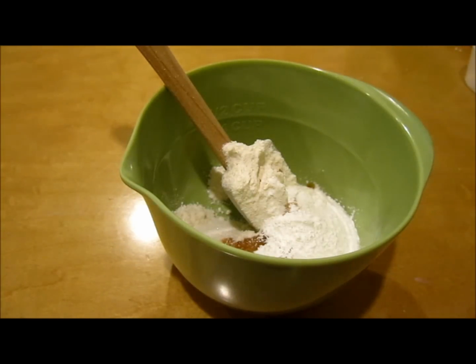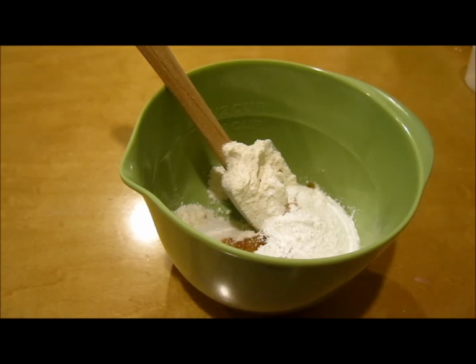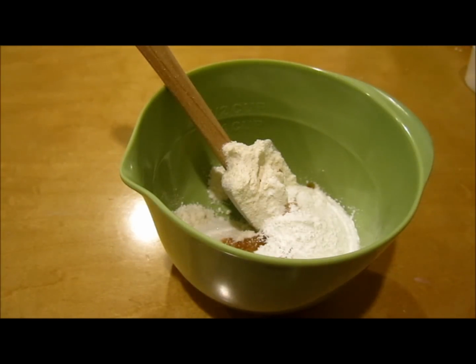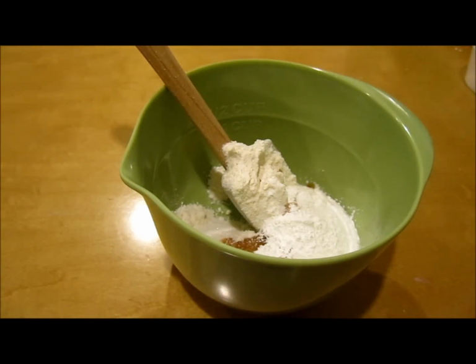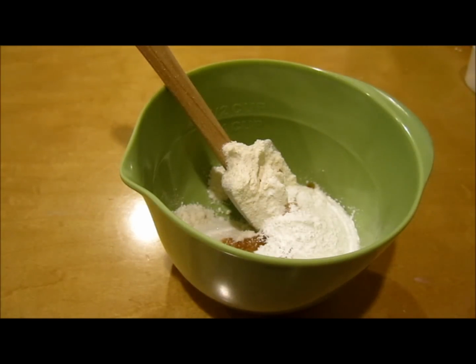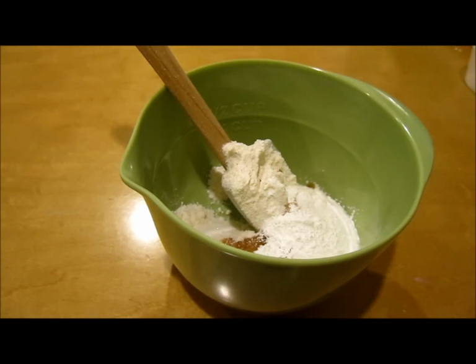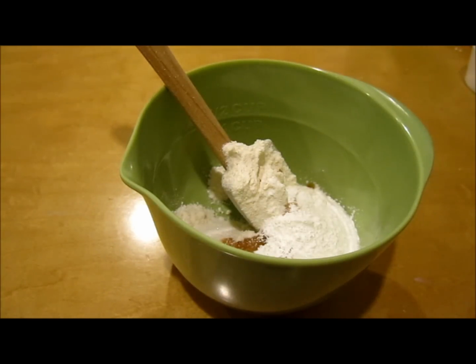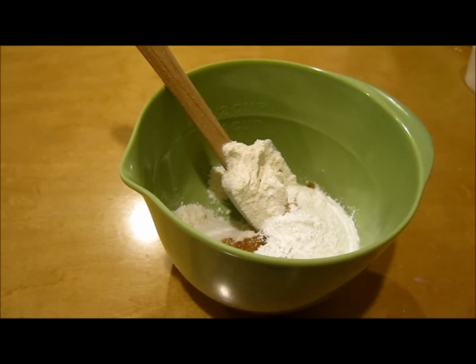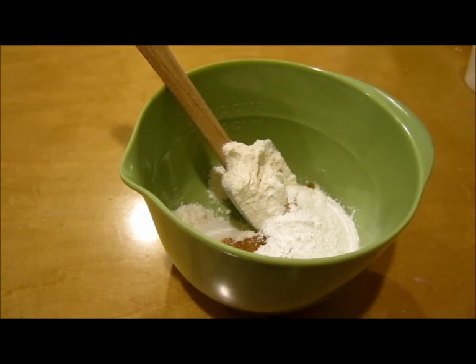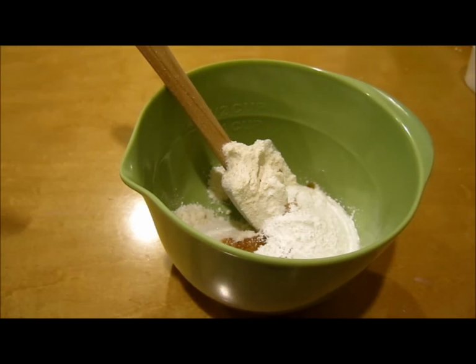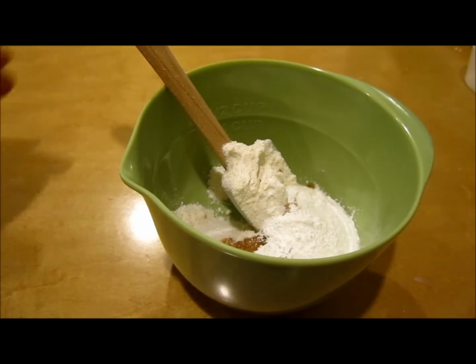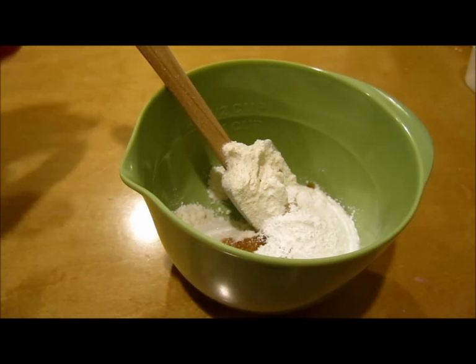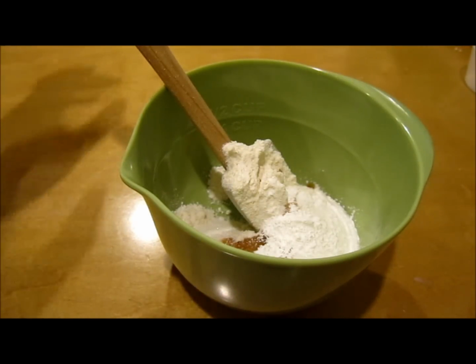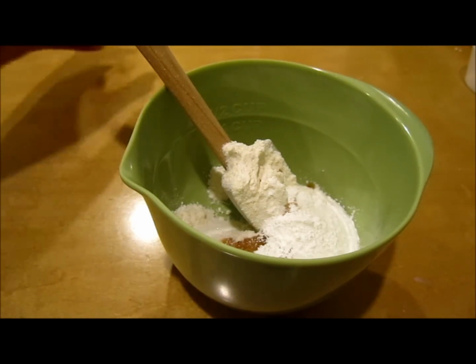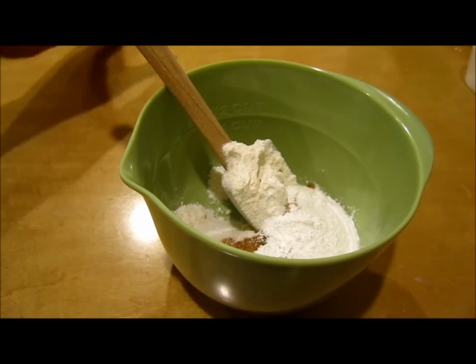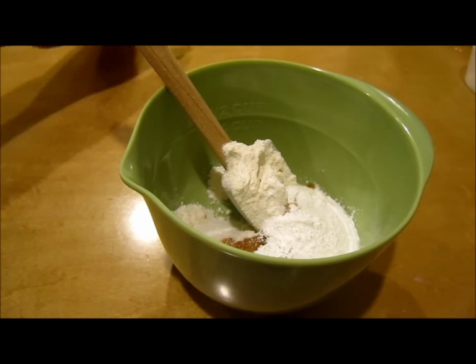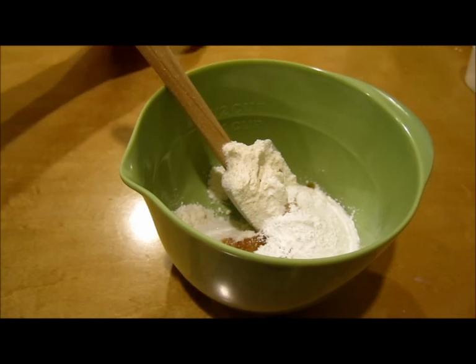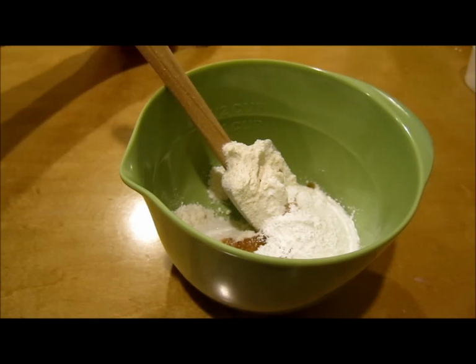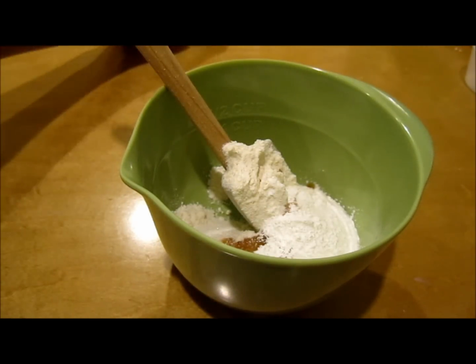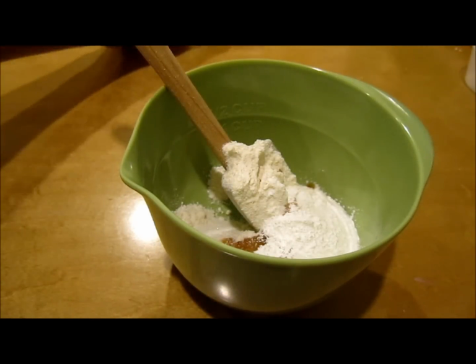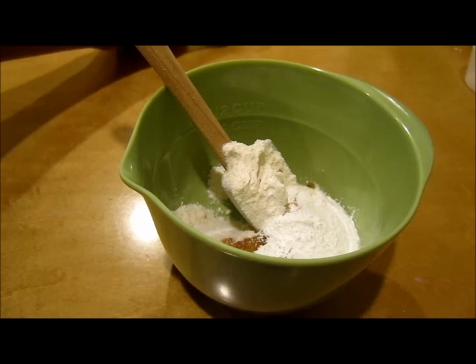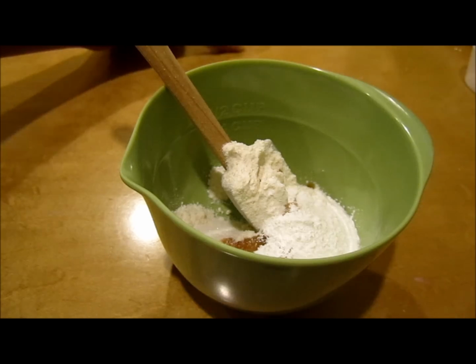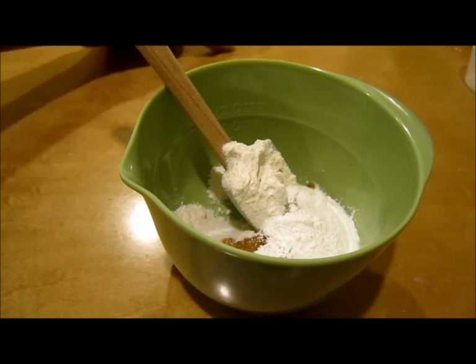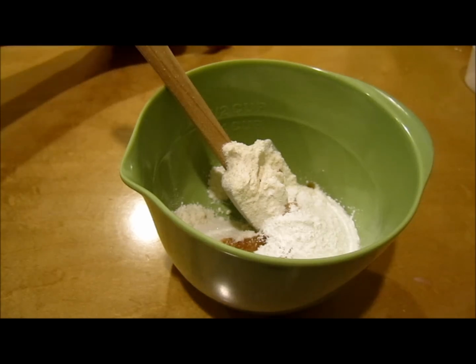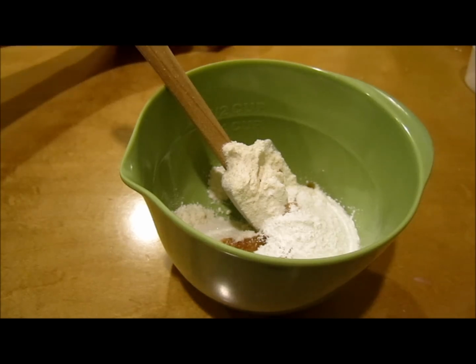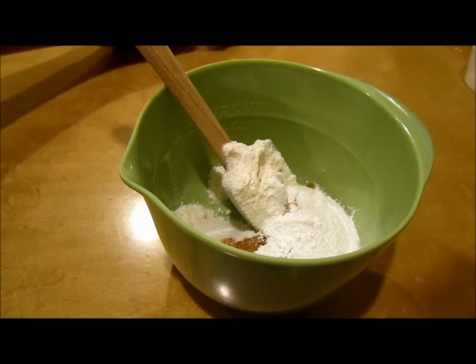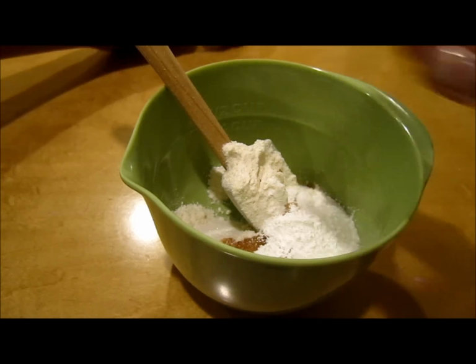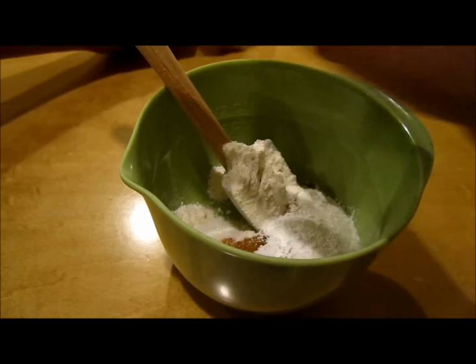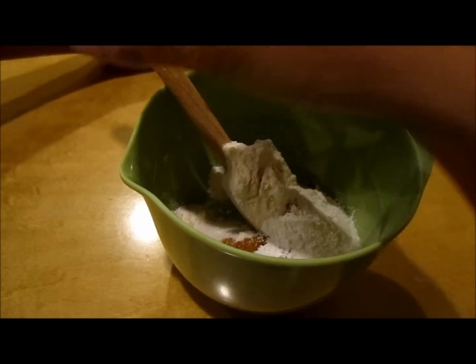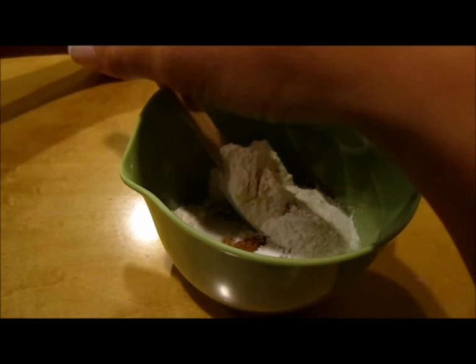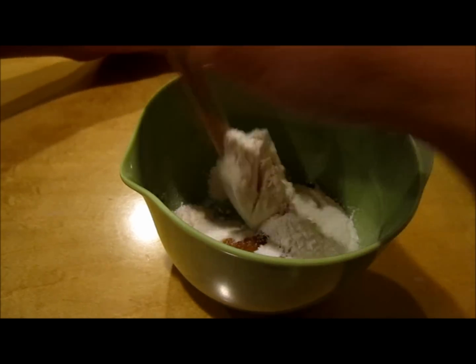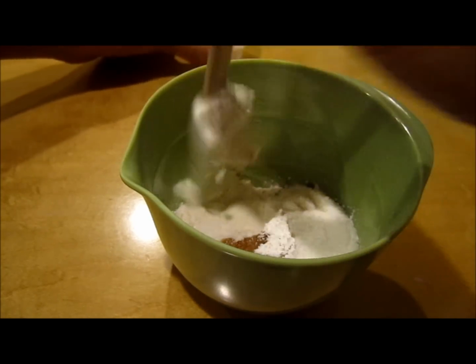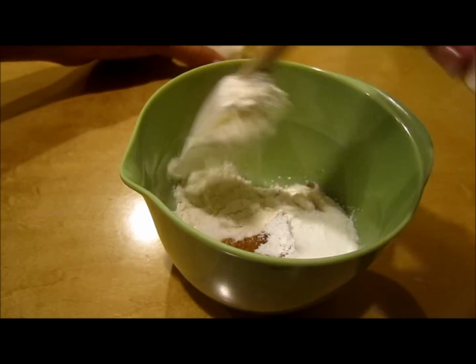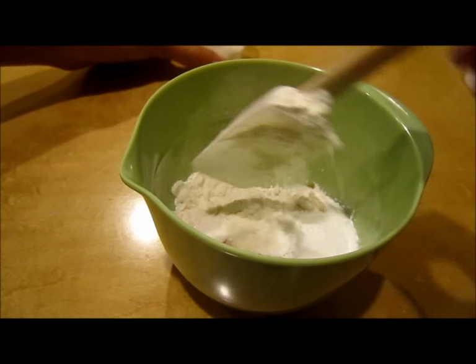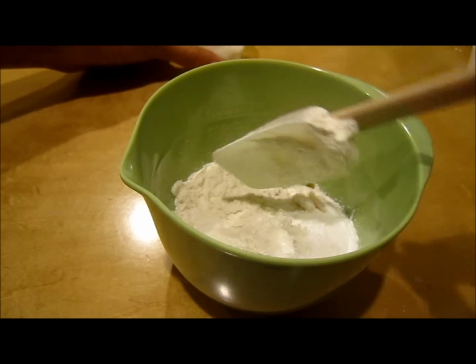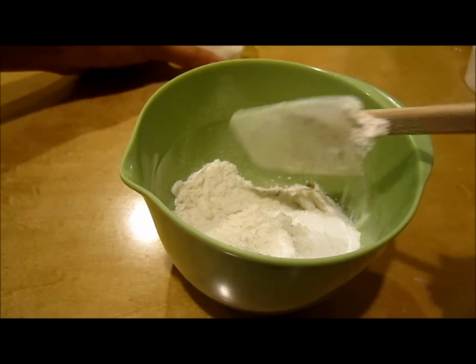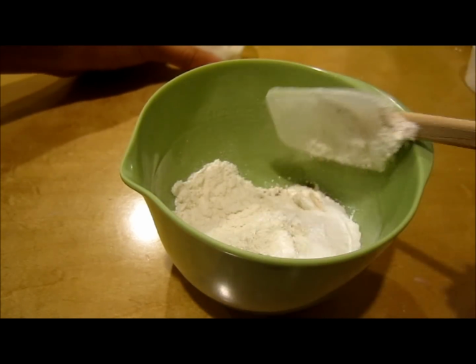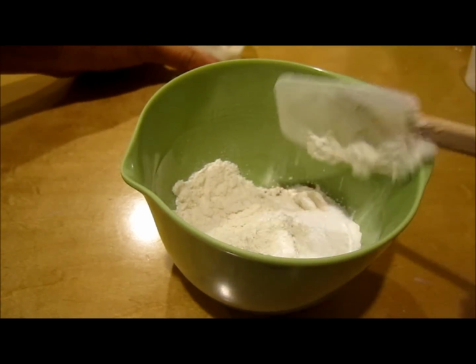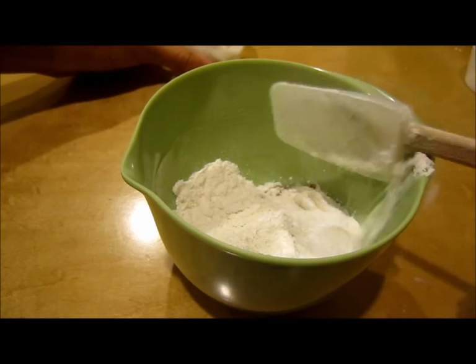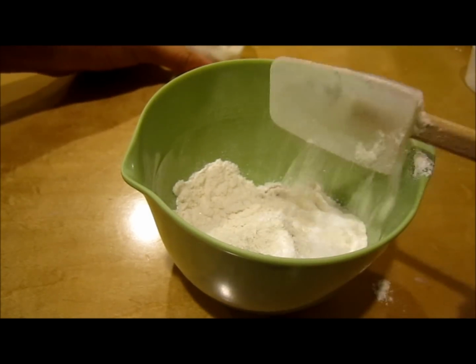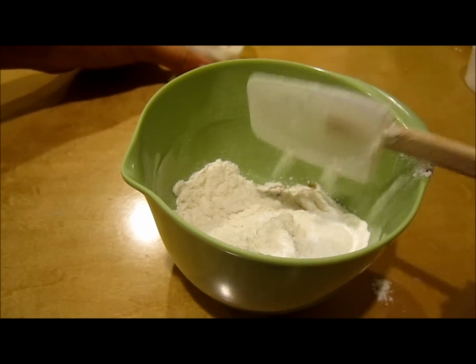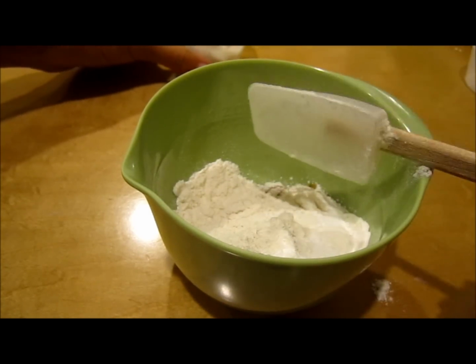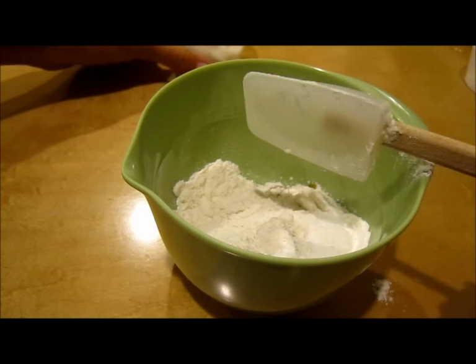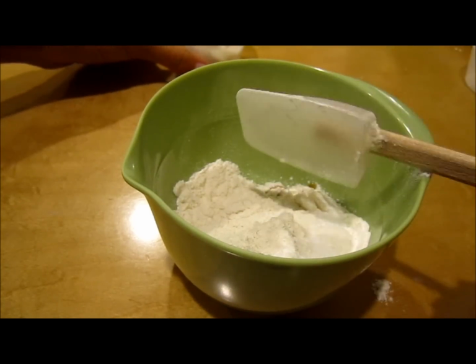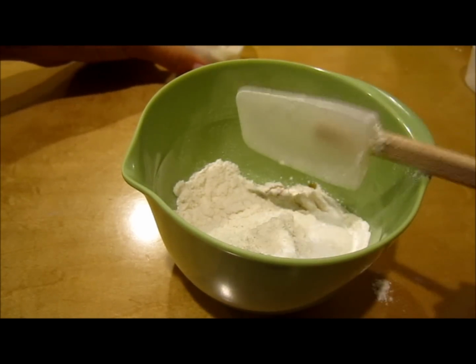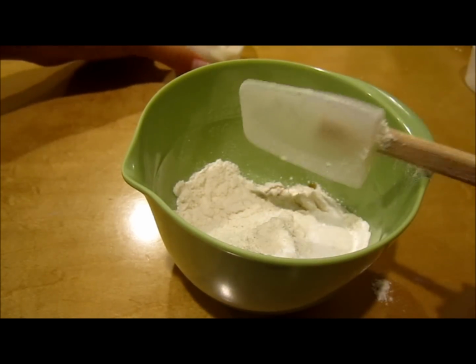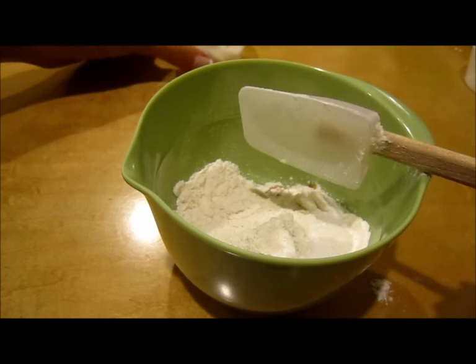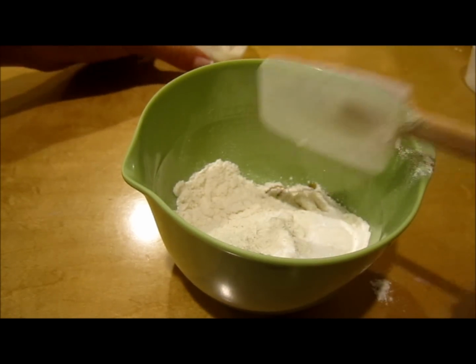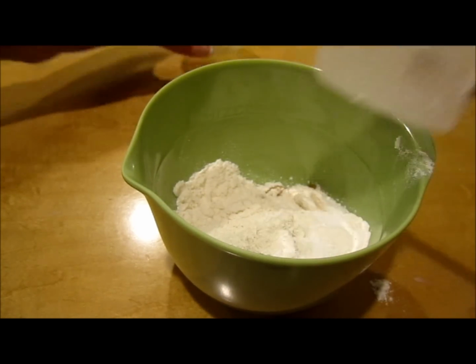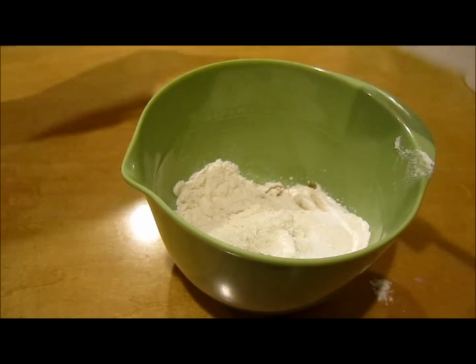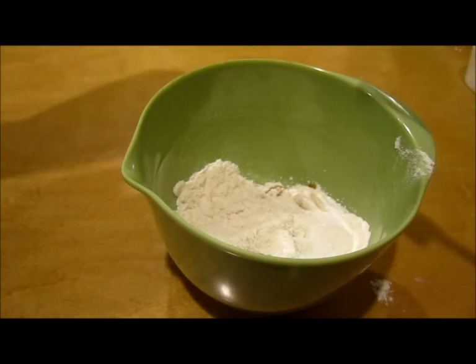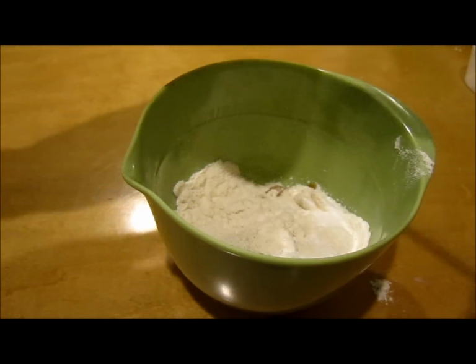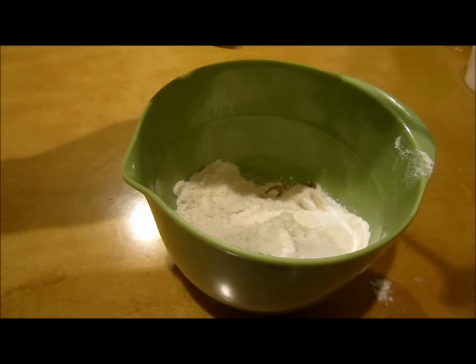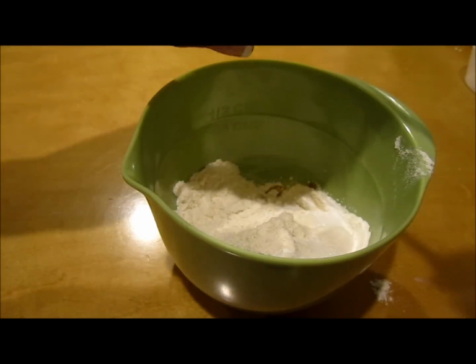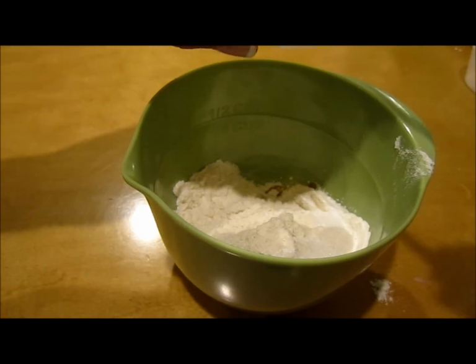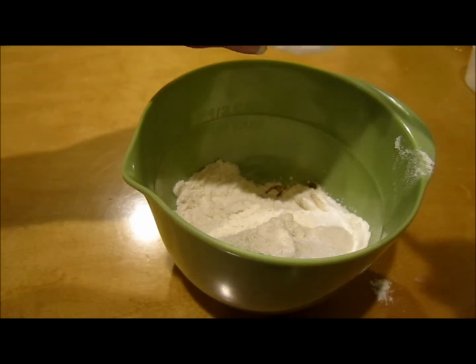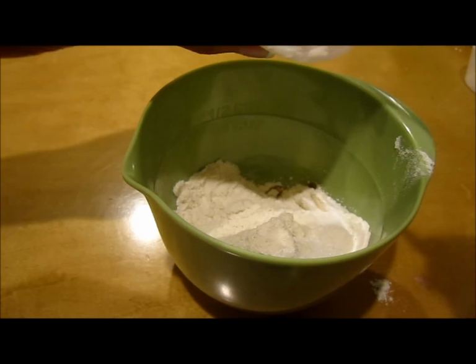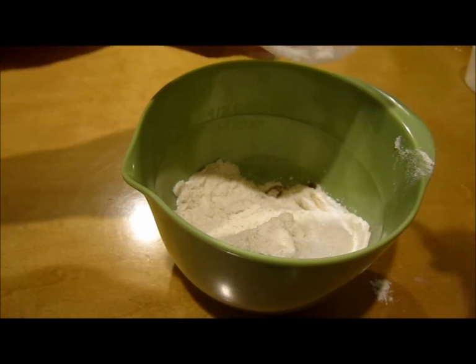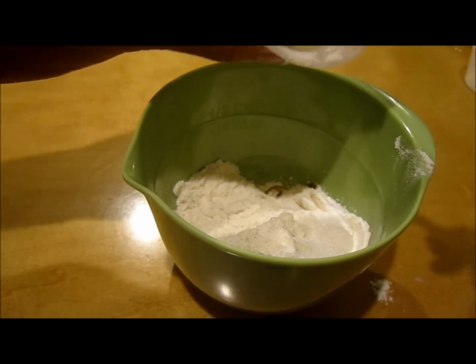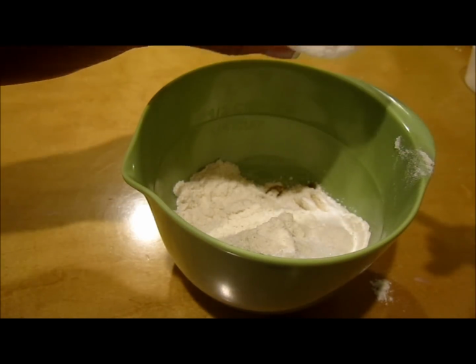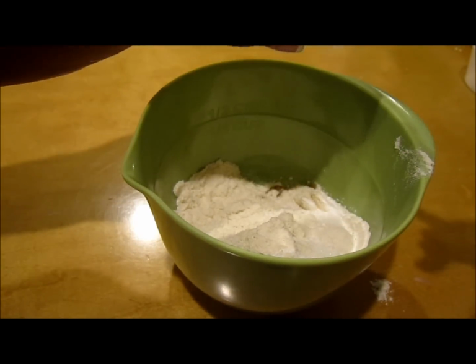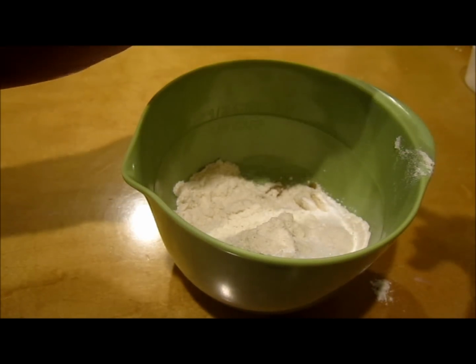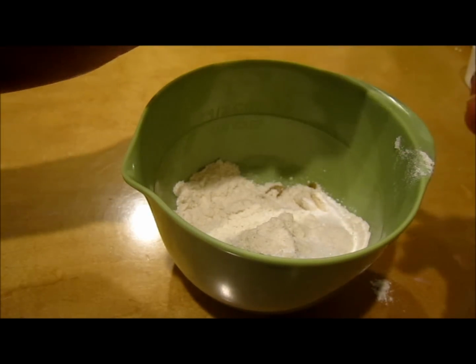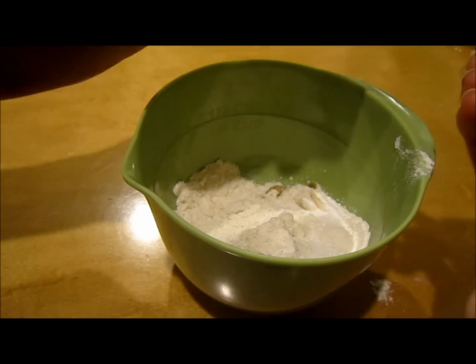Baking soda comes in a box usually, while baking powder comes in a can of some sort. And then our shortening.